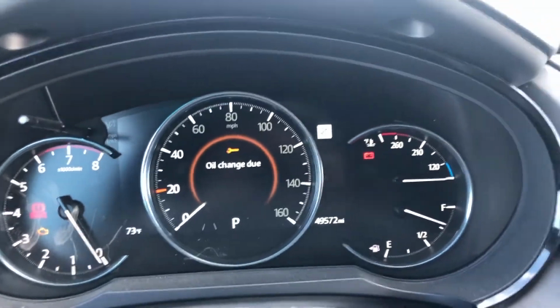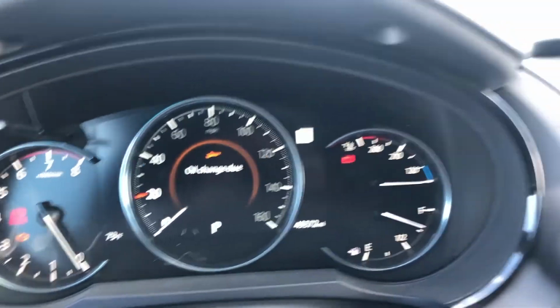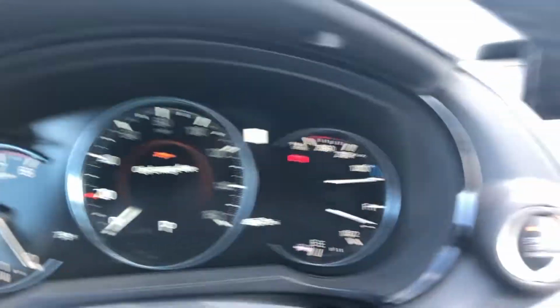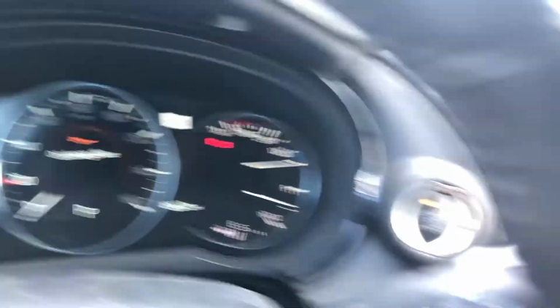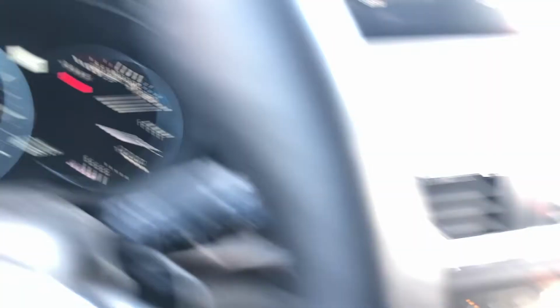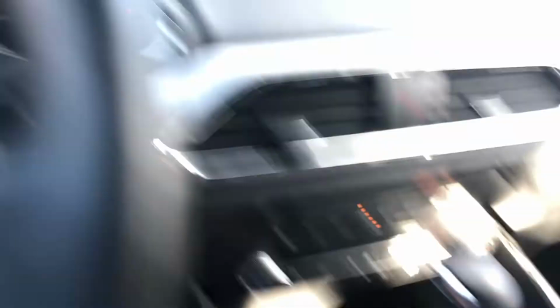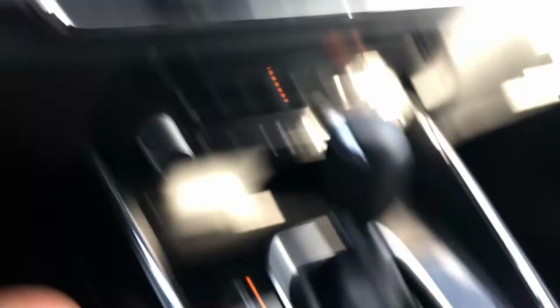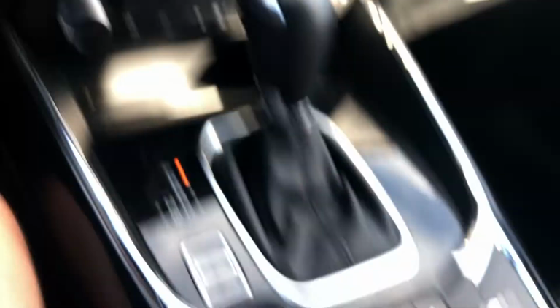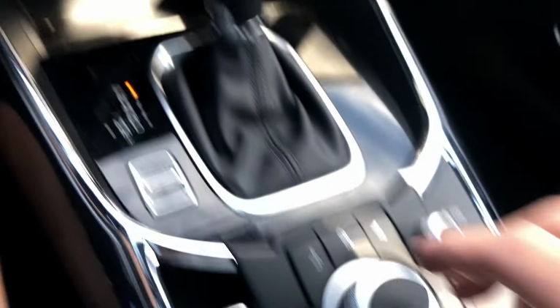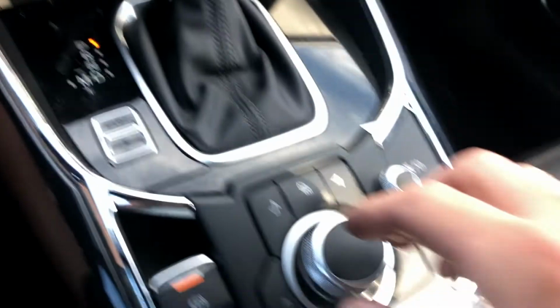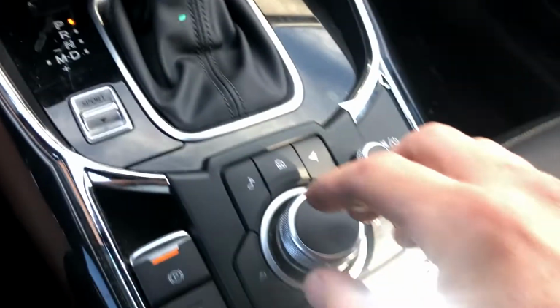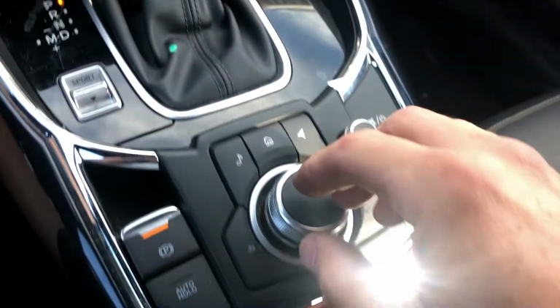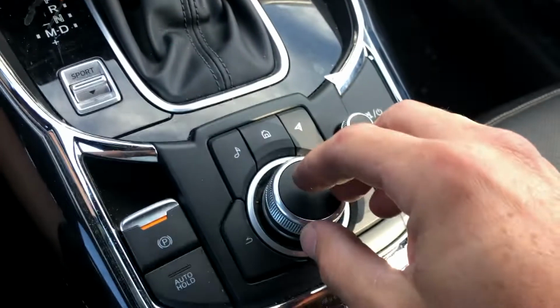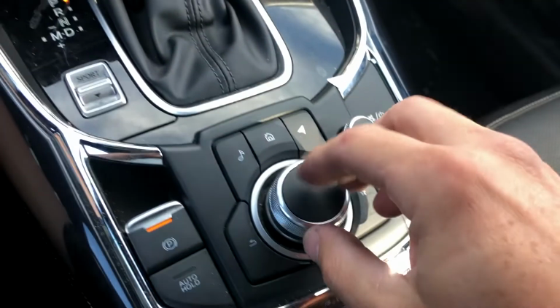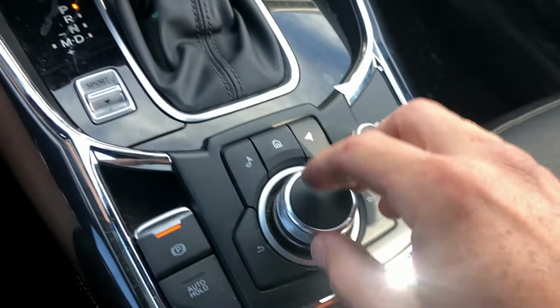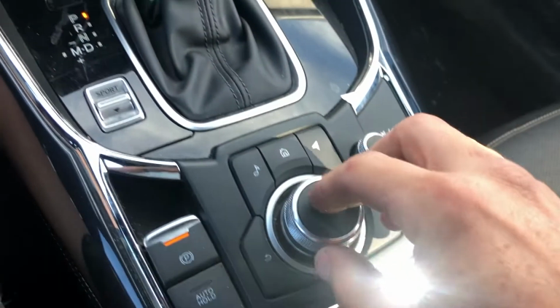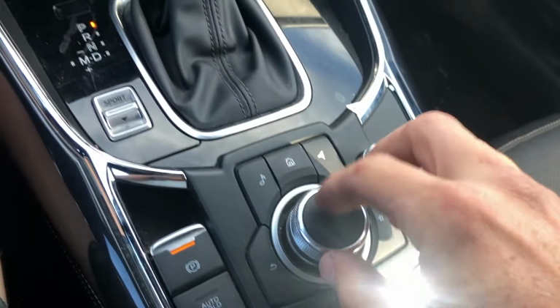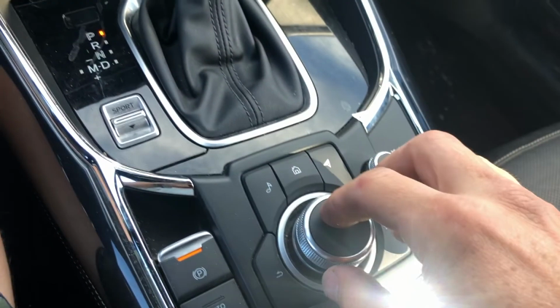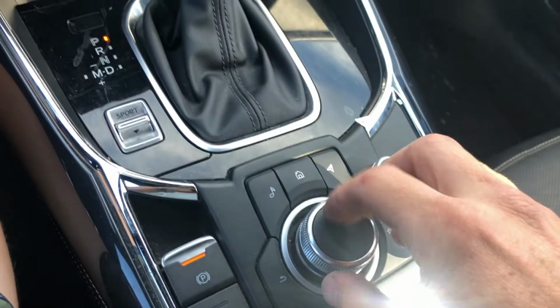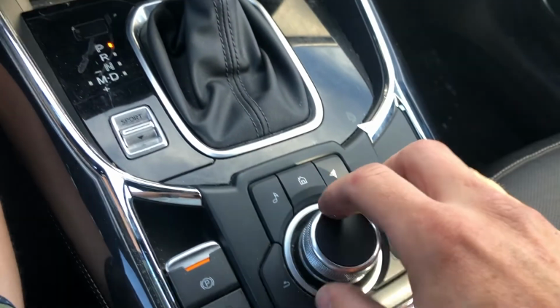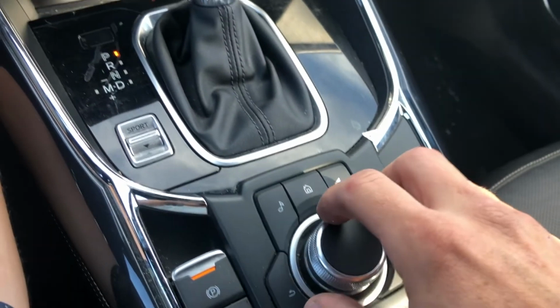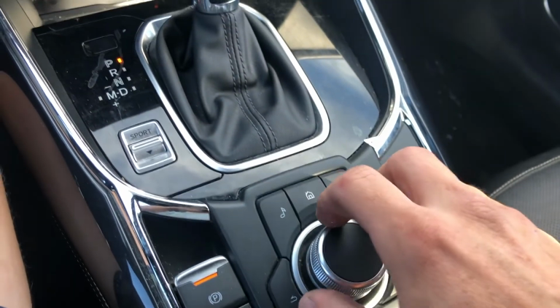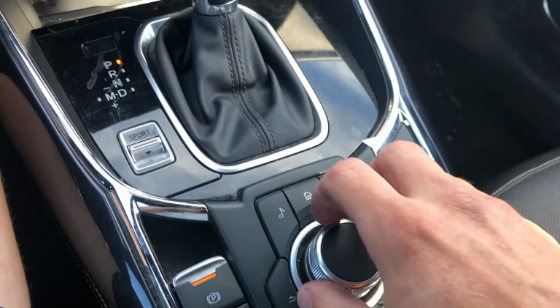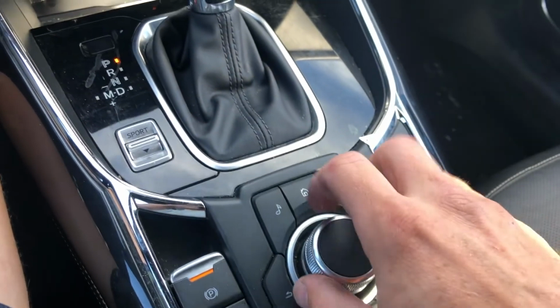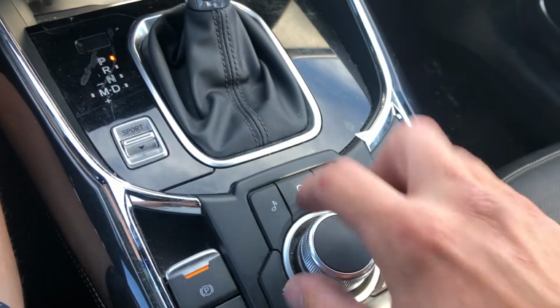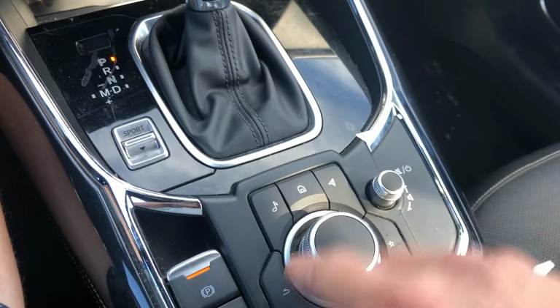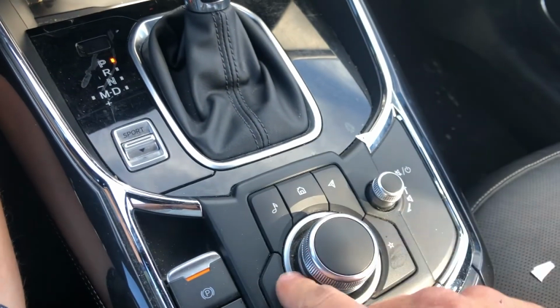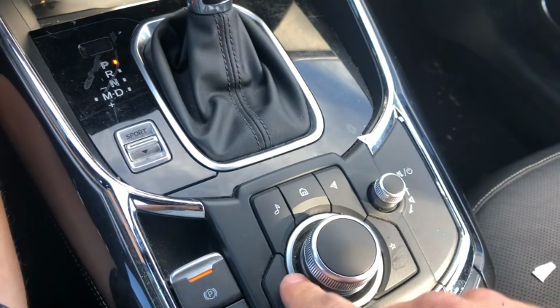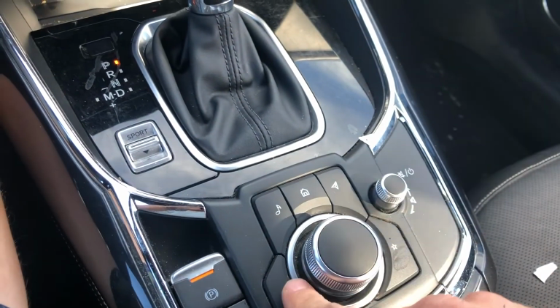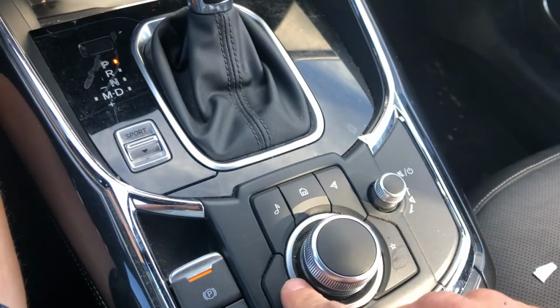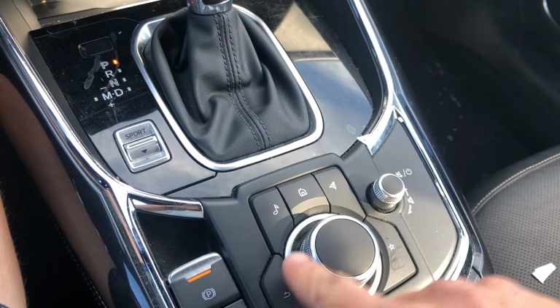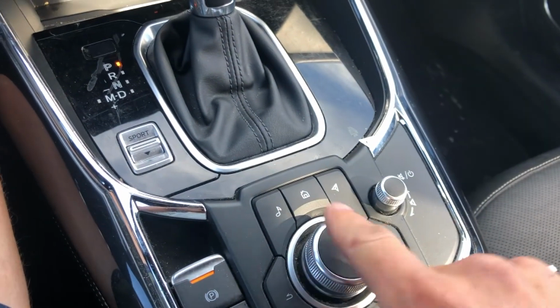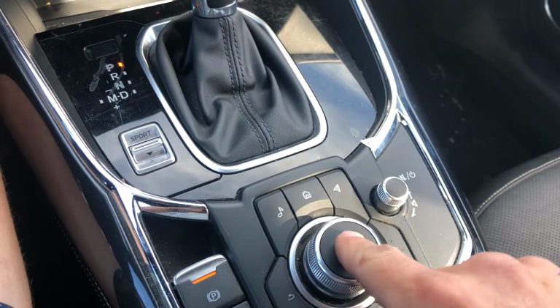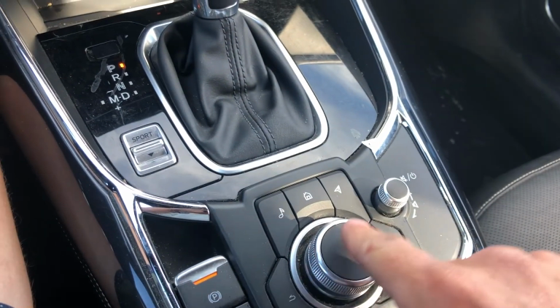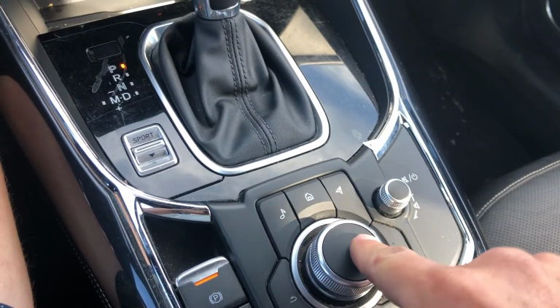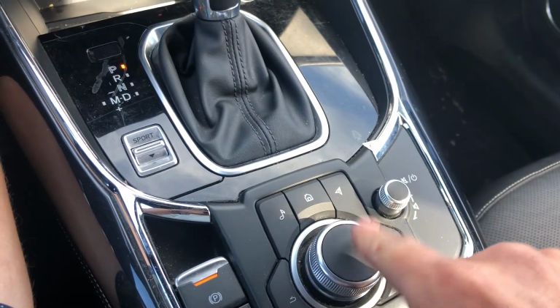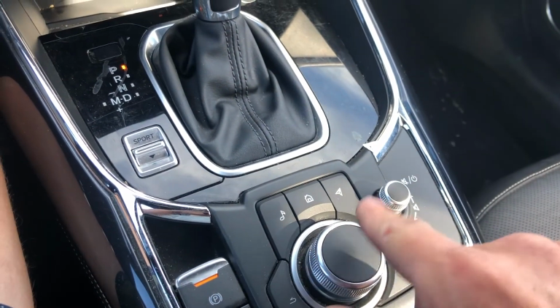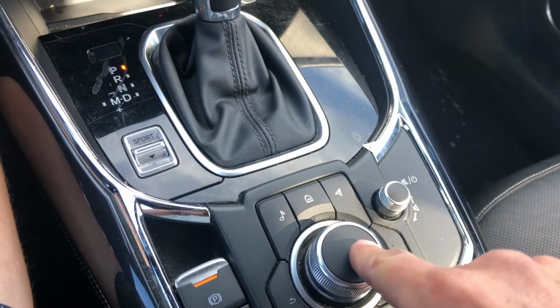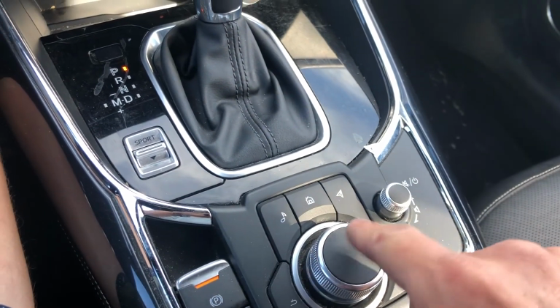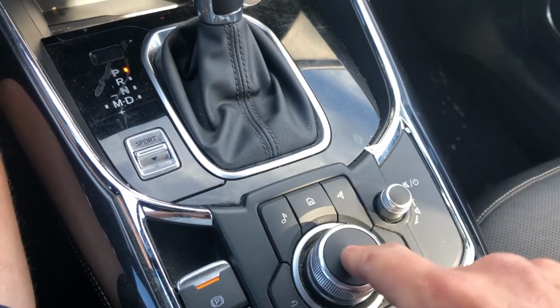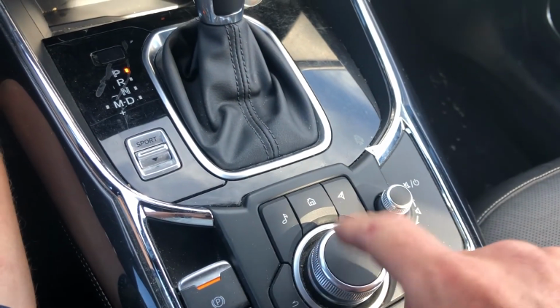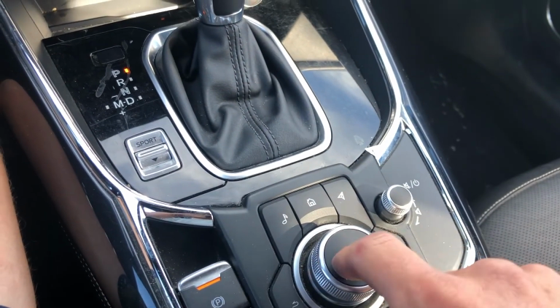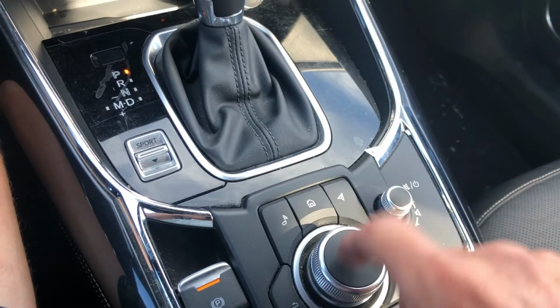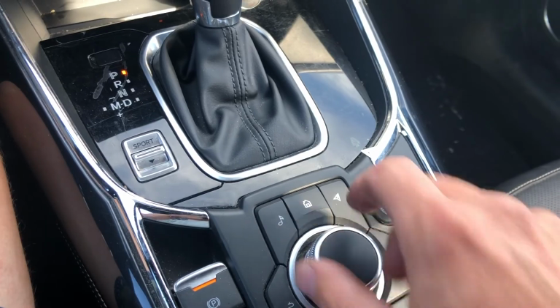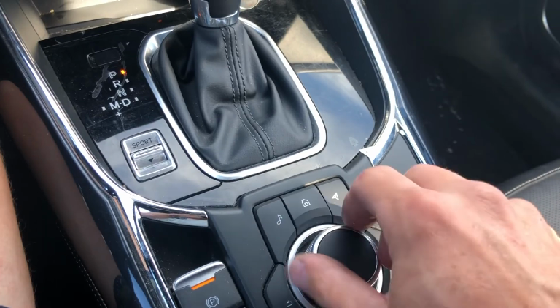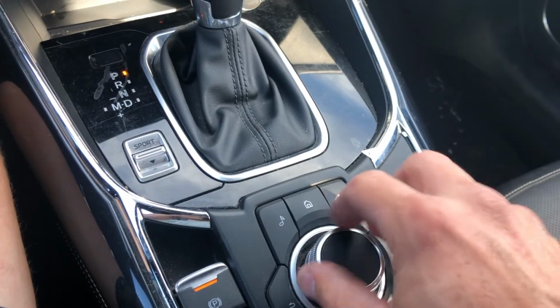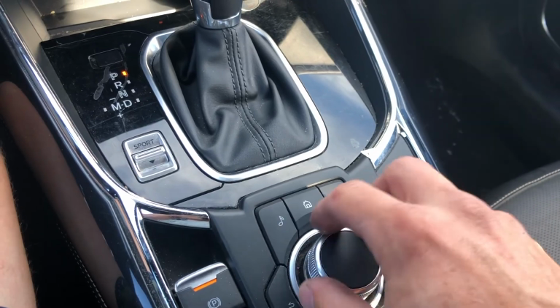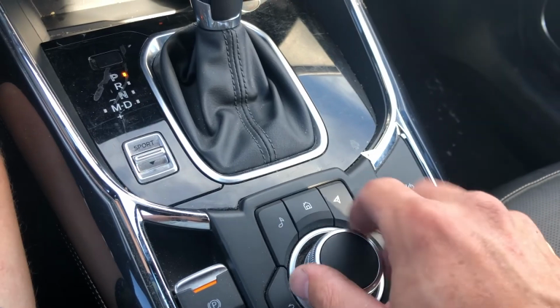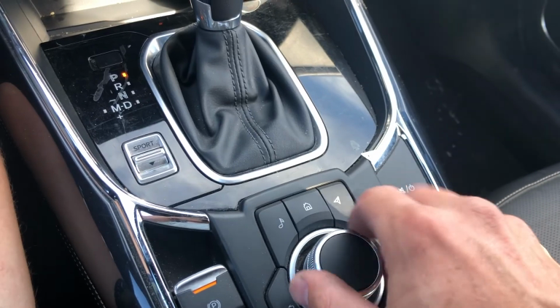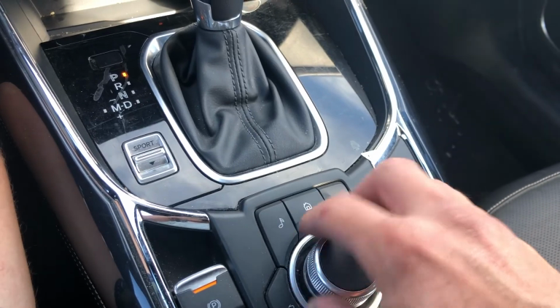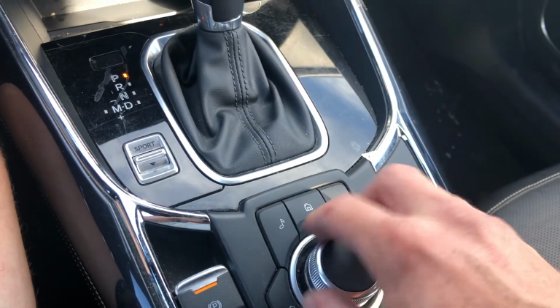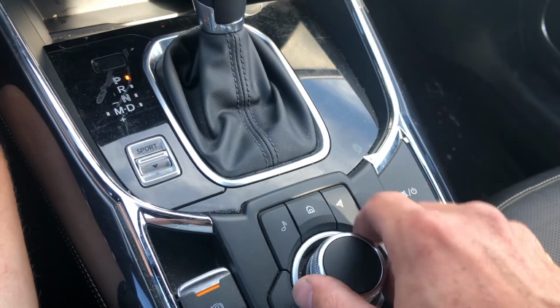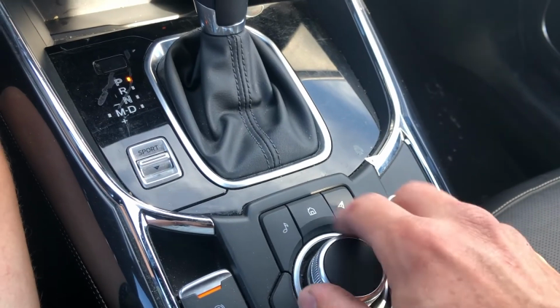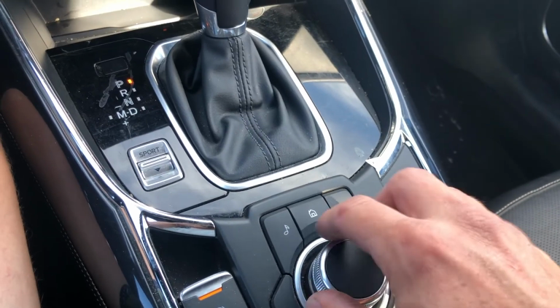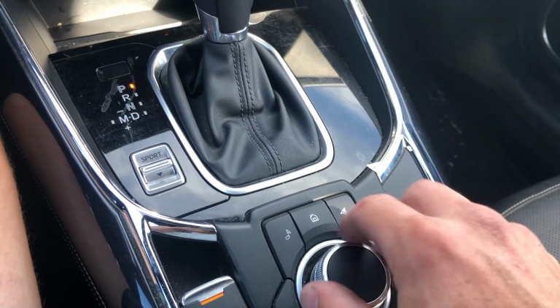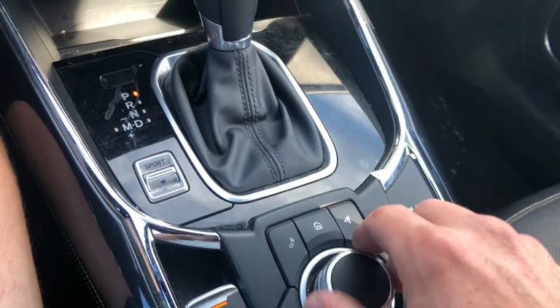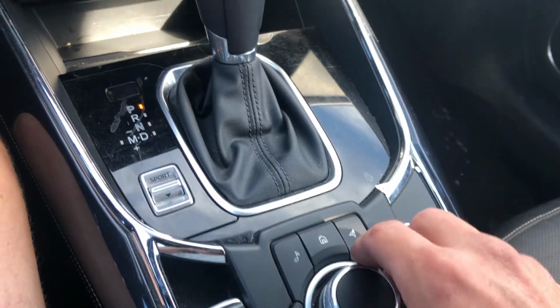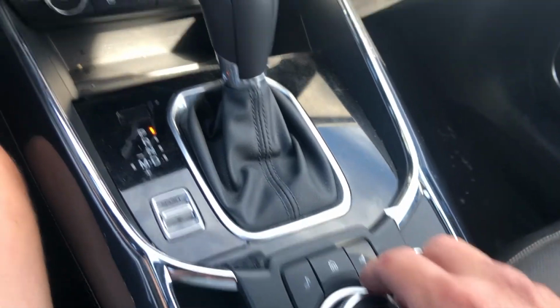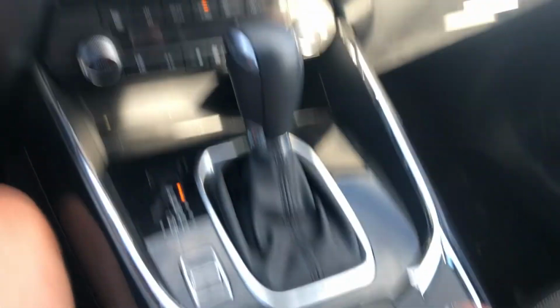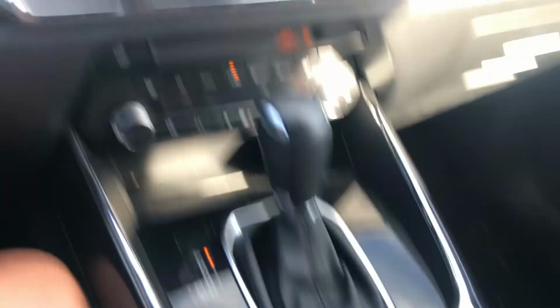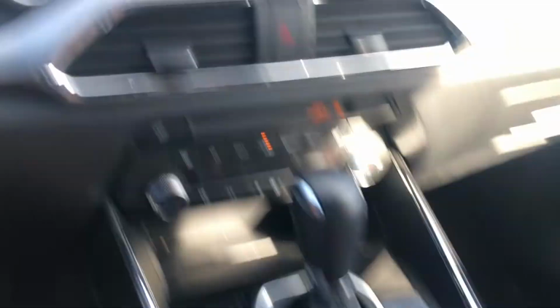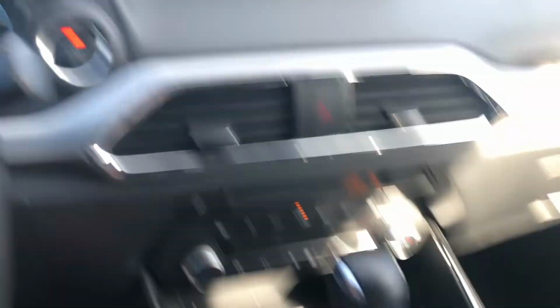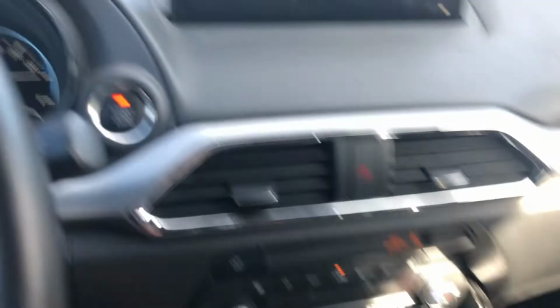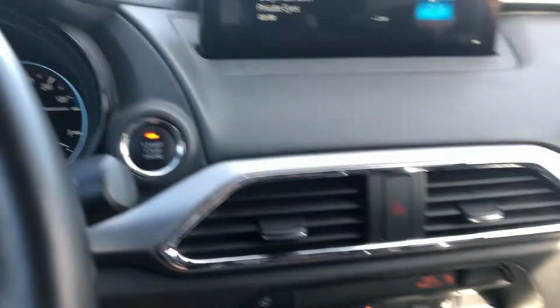So first you're going to be using this right here — the back button. The enter button is just pressed down, and then back and forth you go like that.